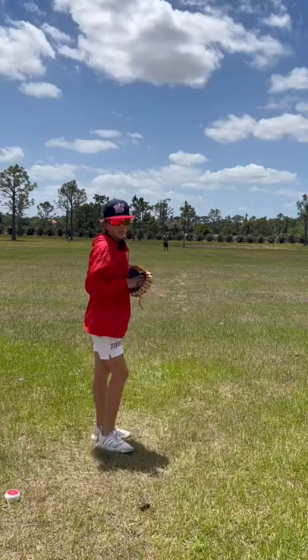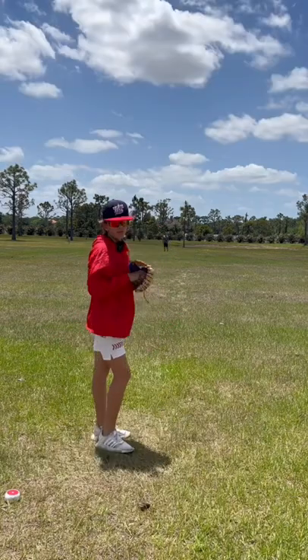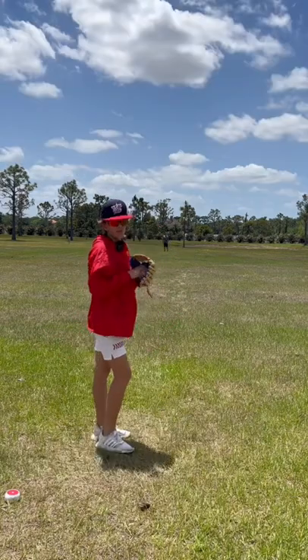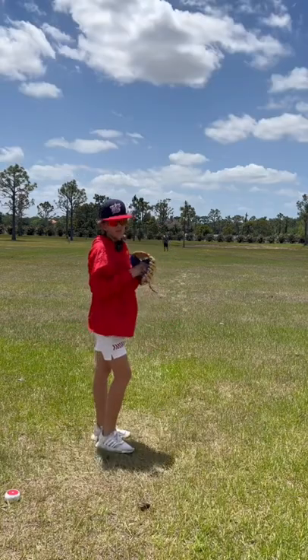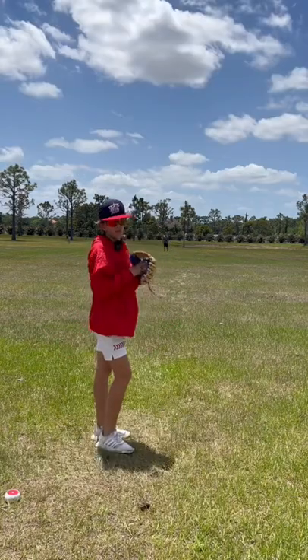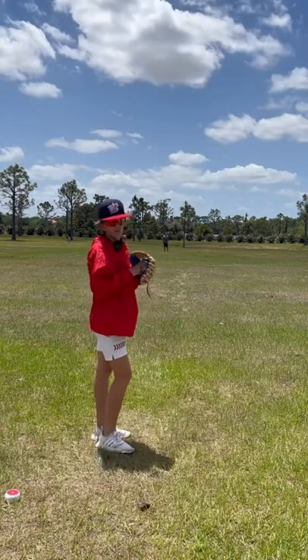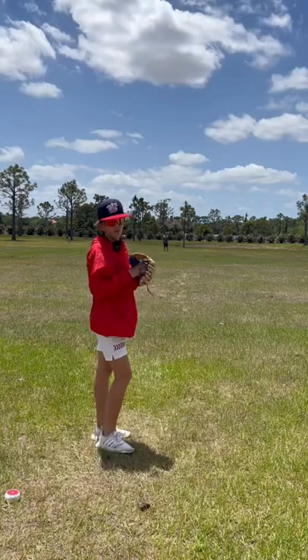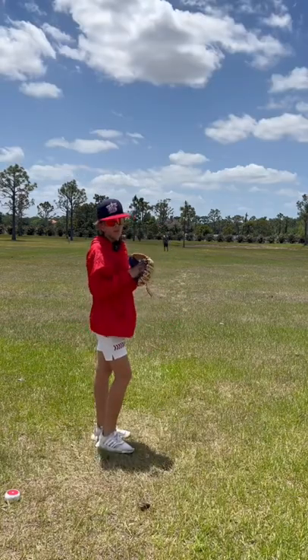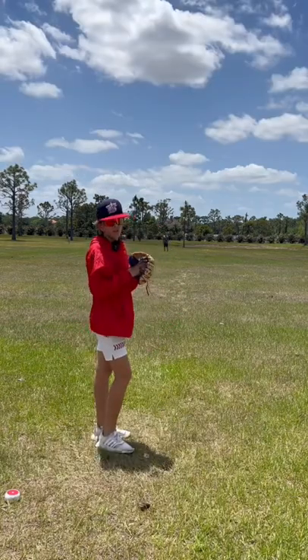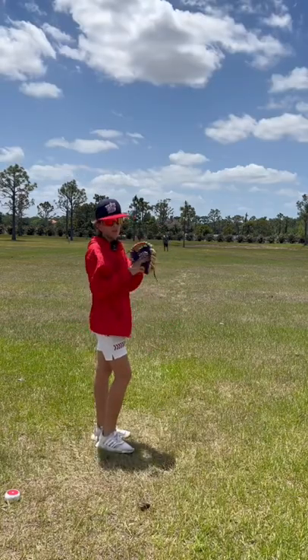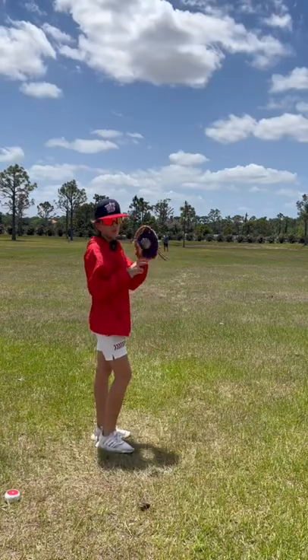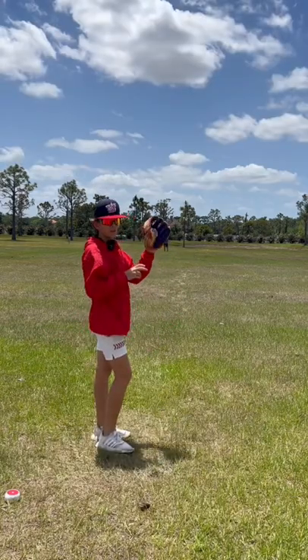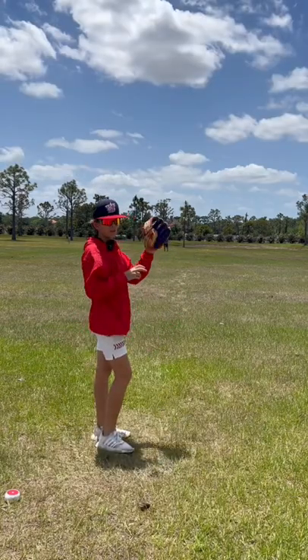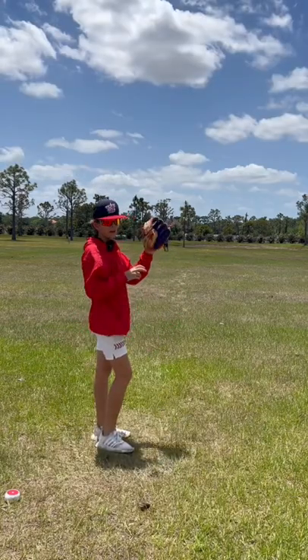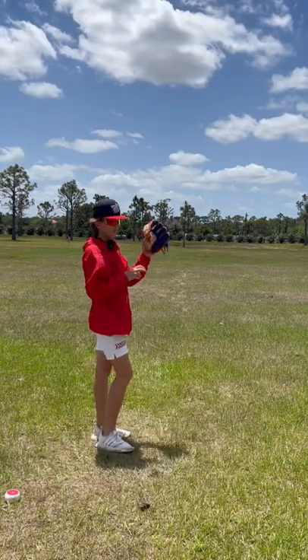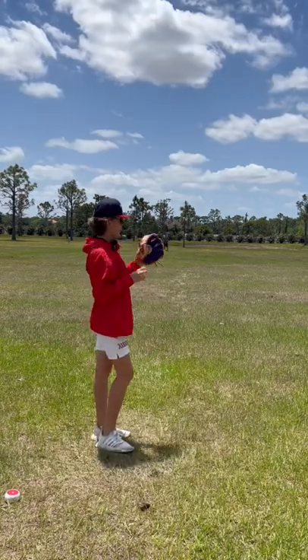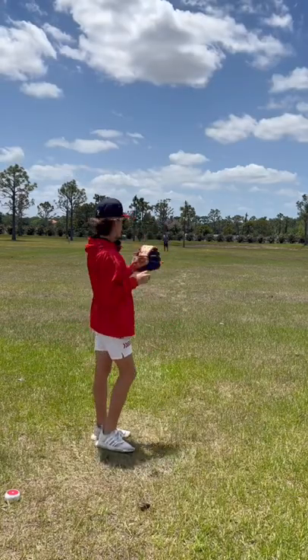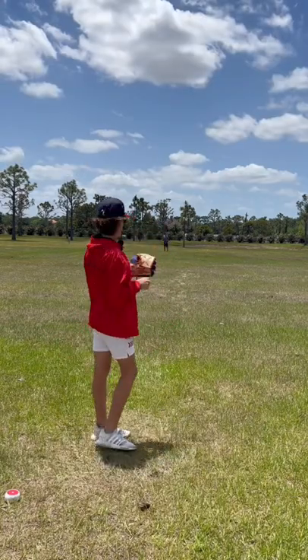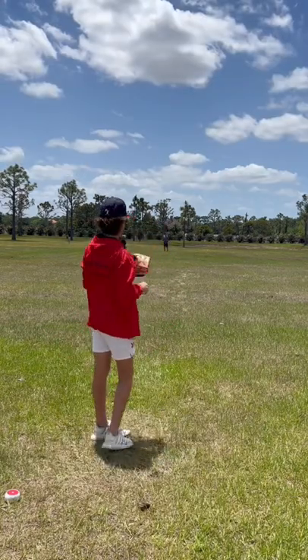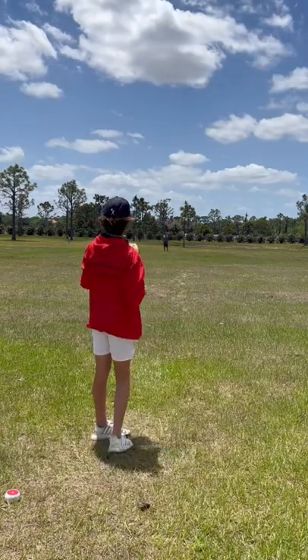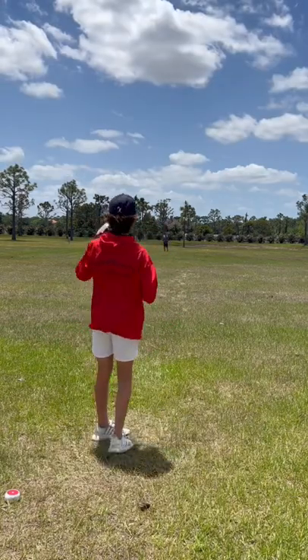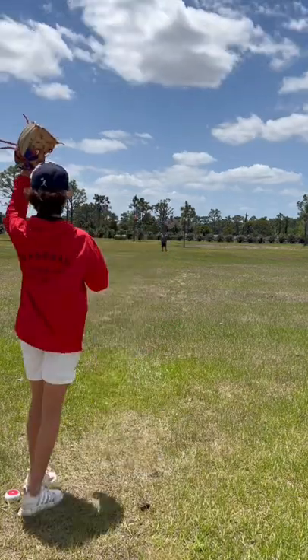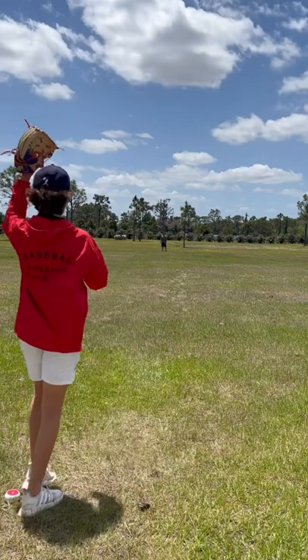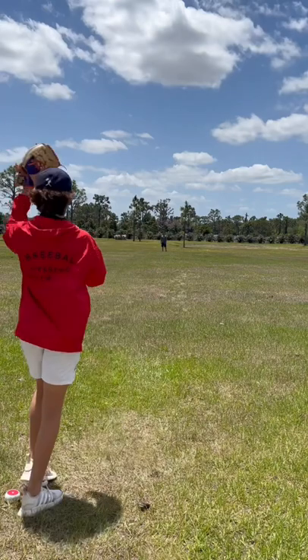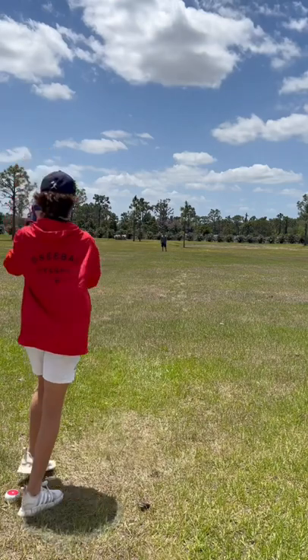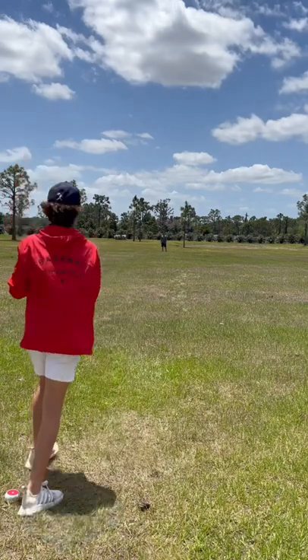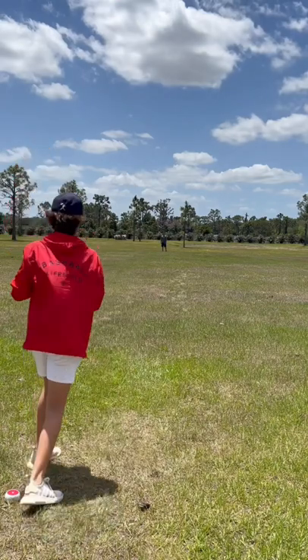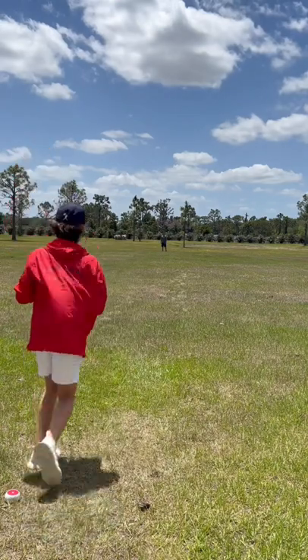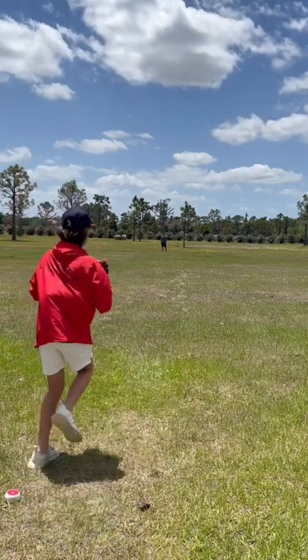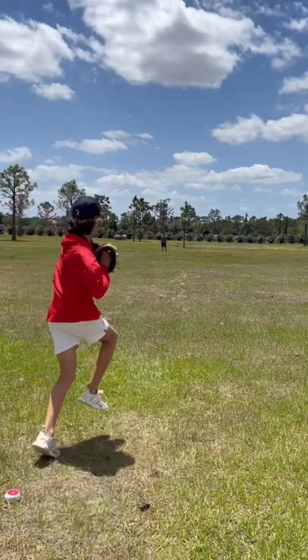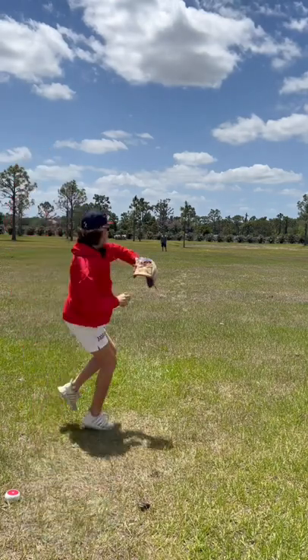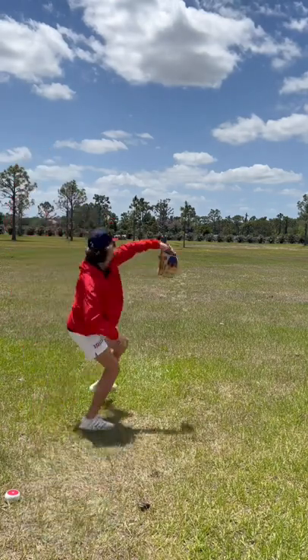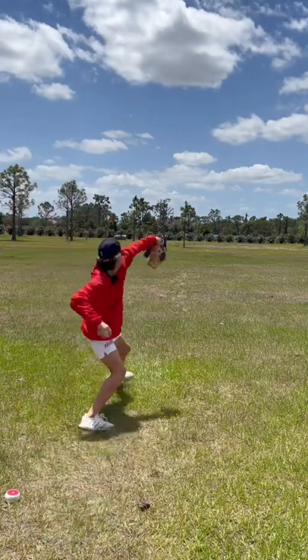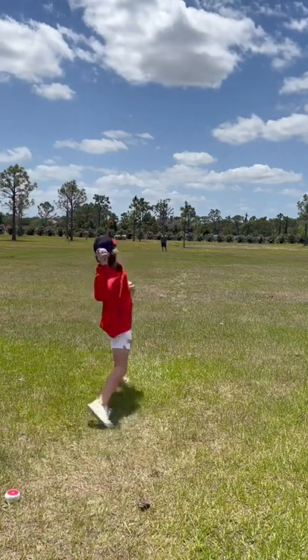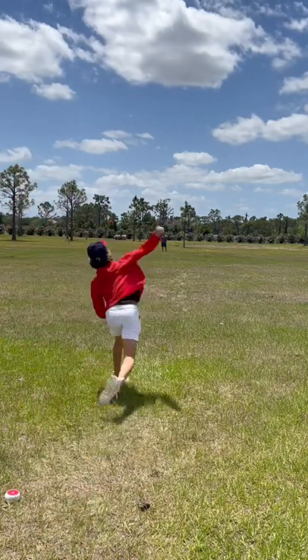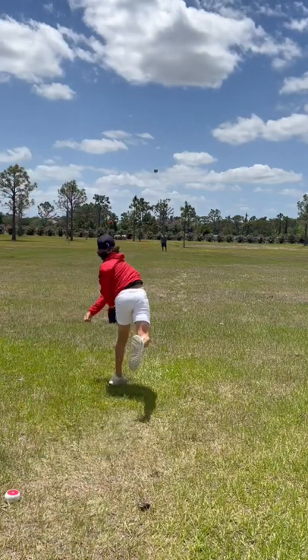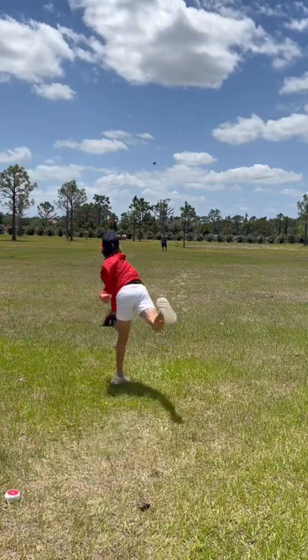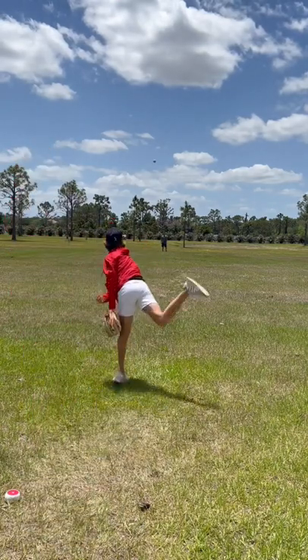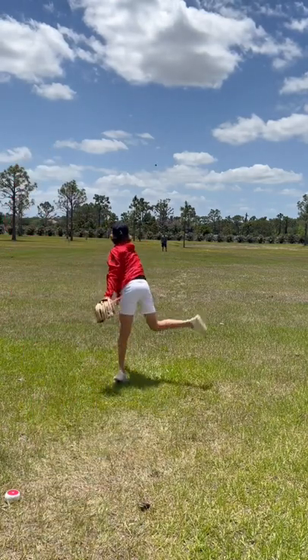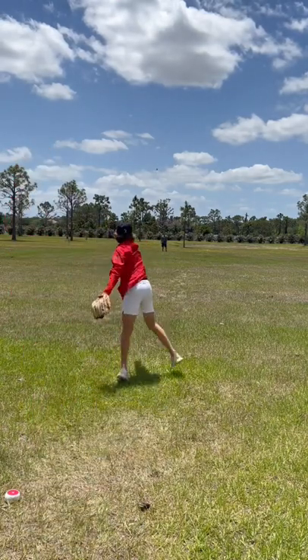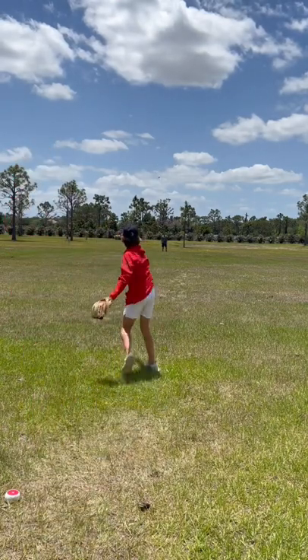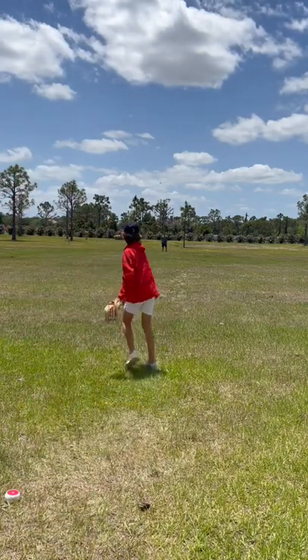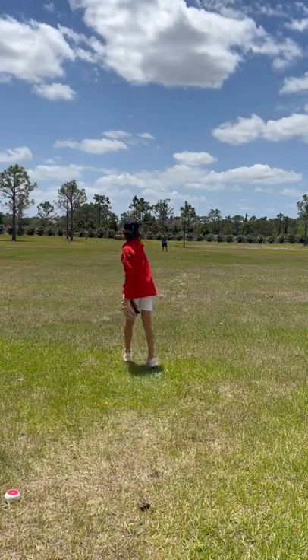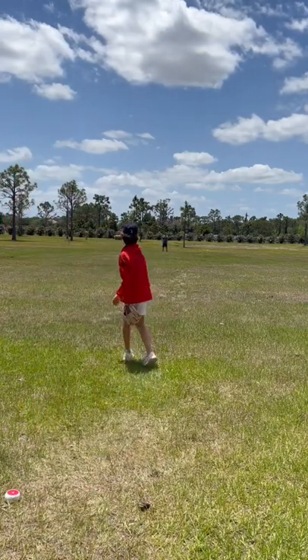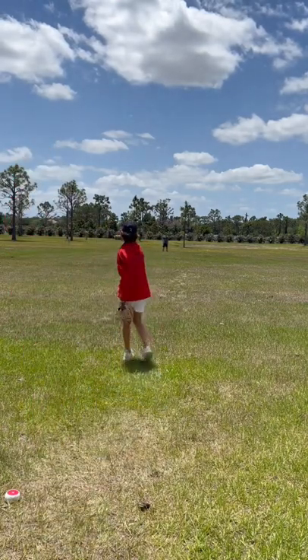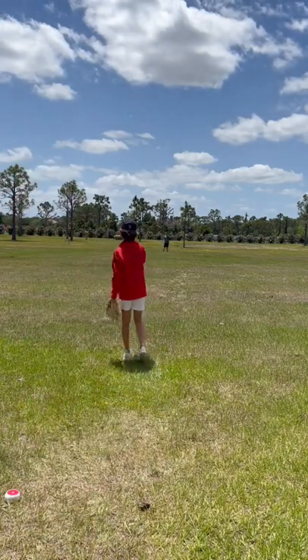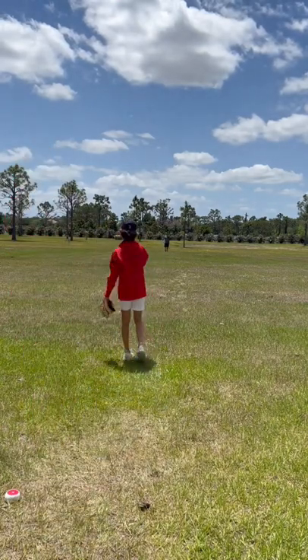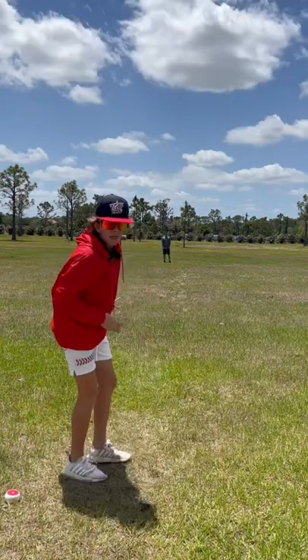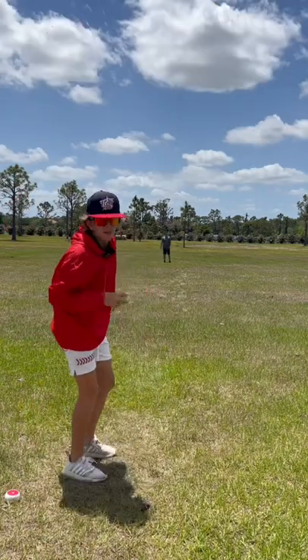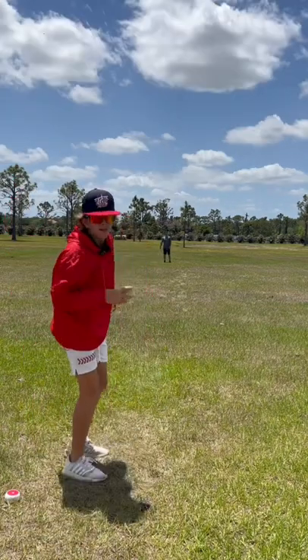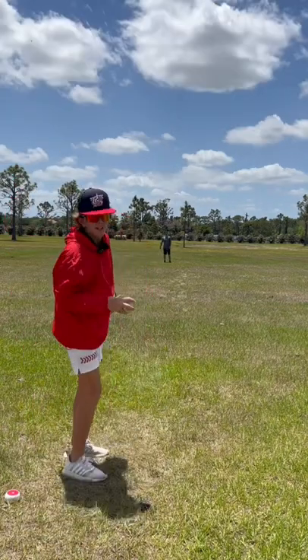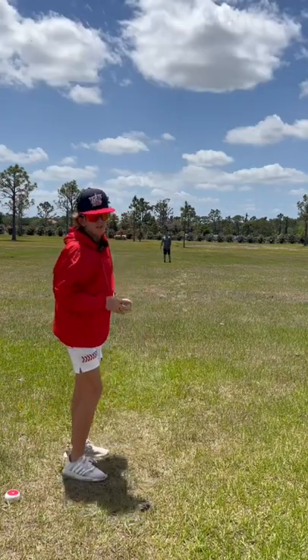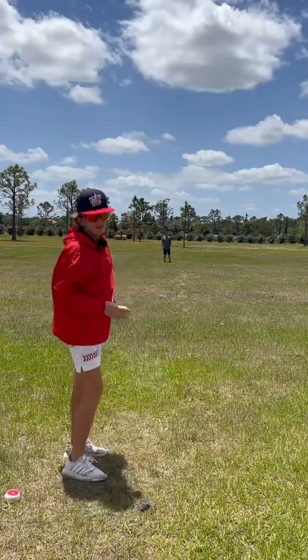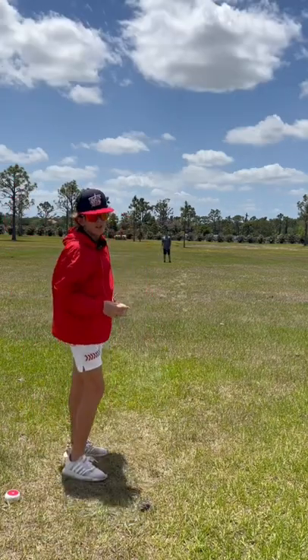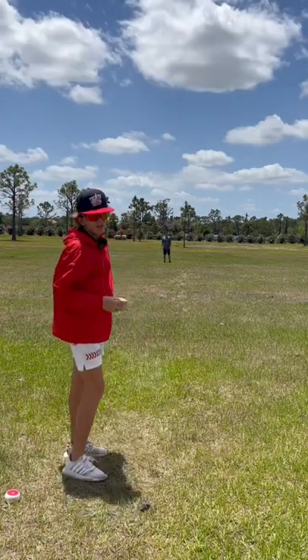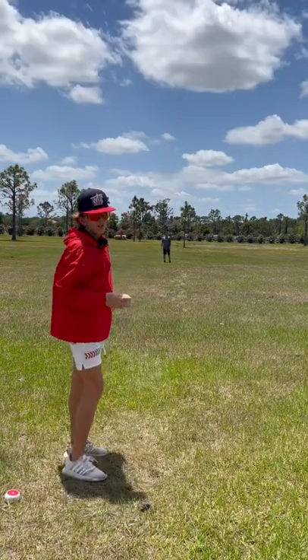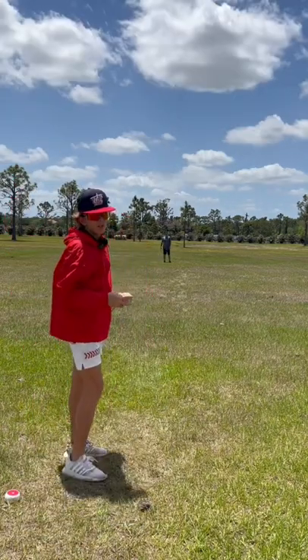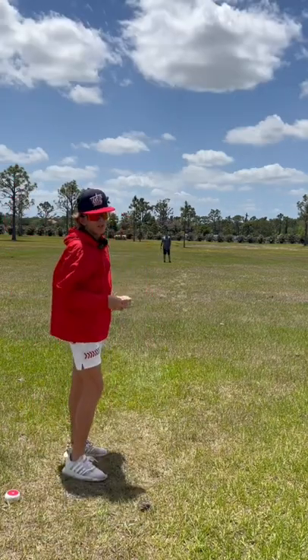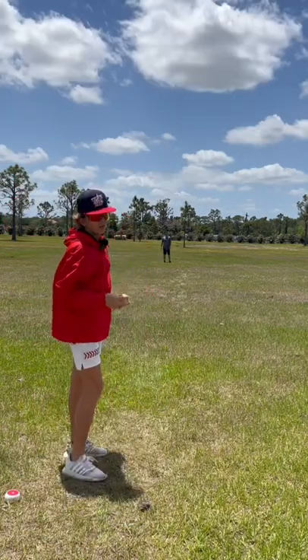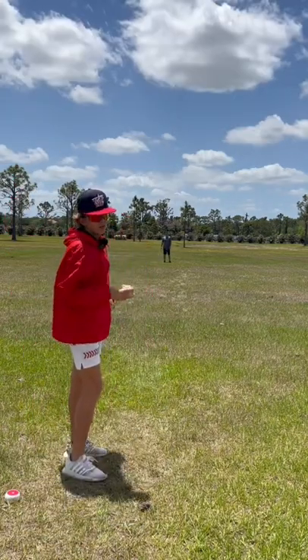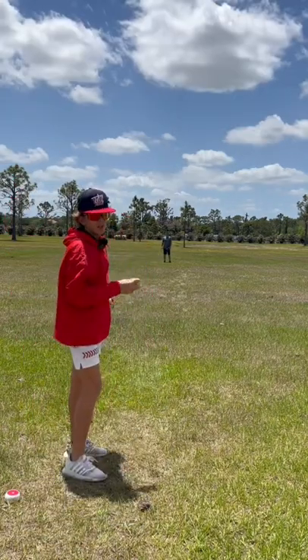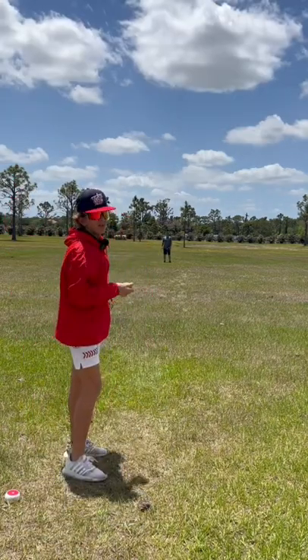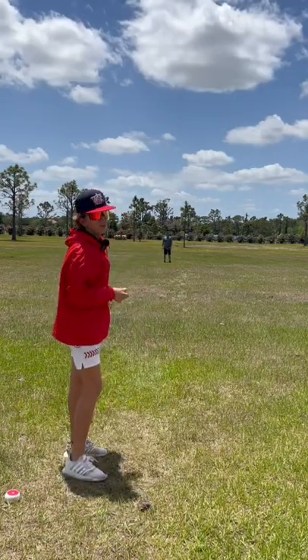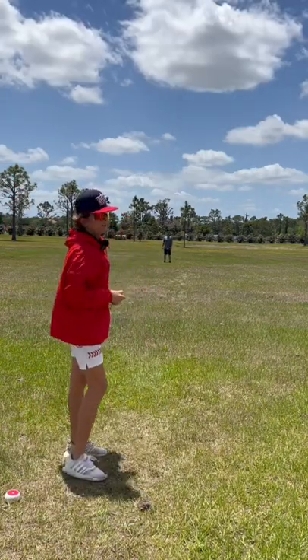Once you start working it, we're going to go with some outfield throws. Now our 90 feet, just shuffle shuffle, baby.